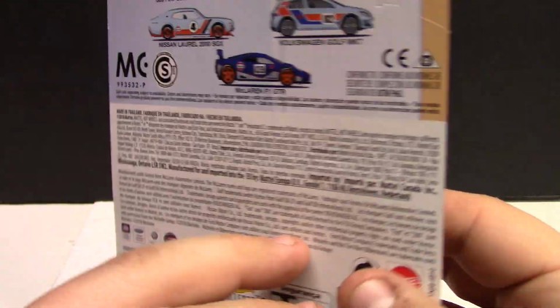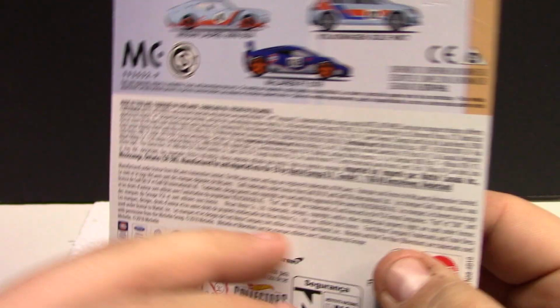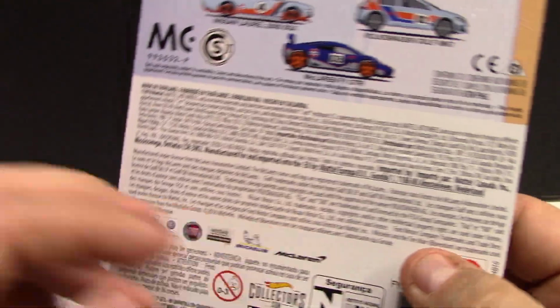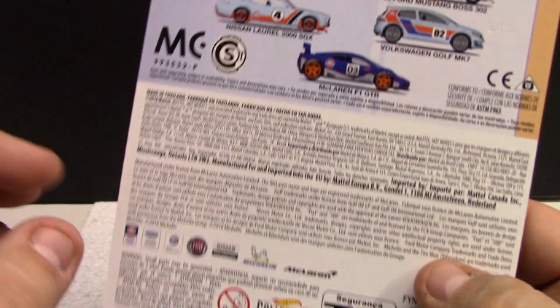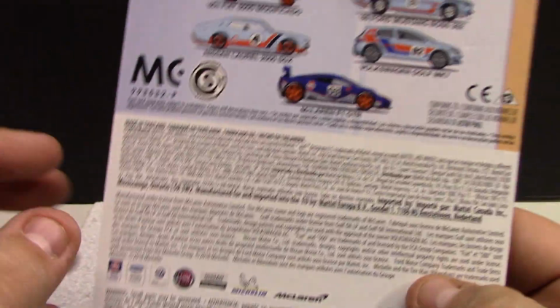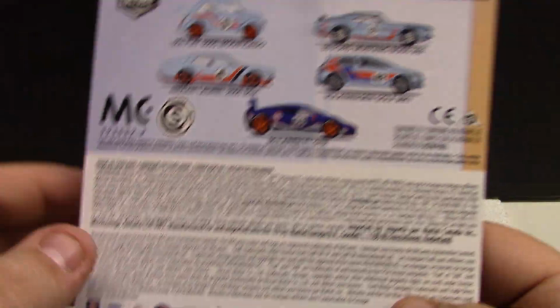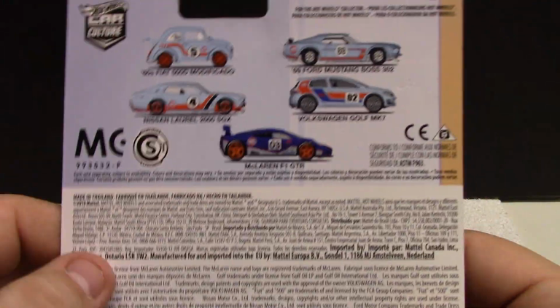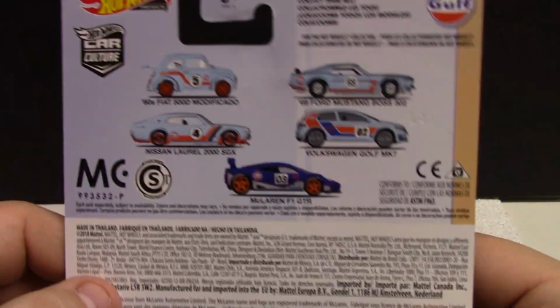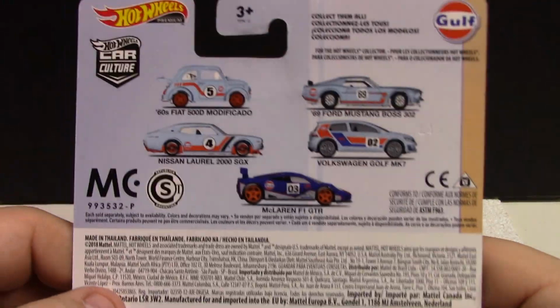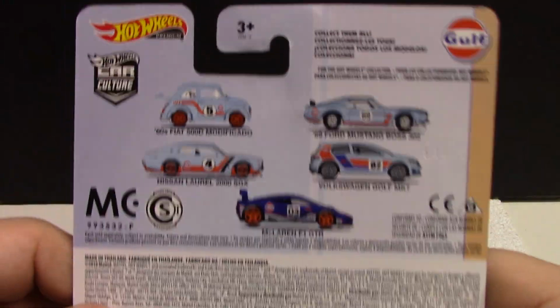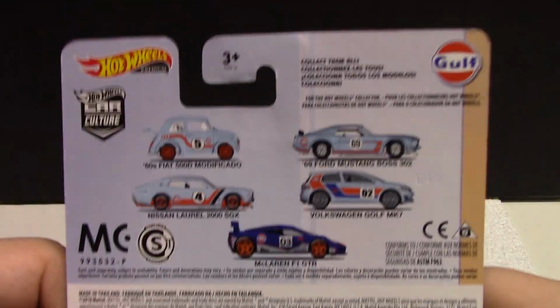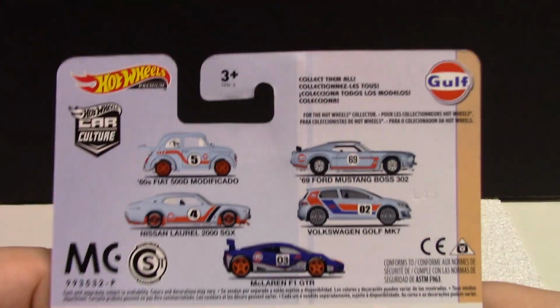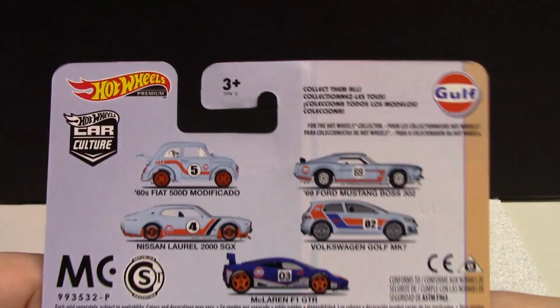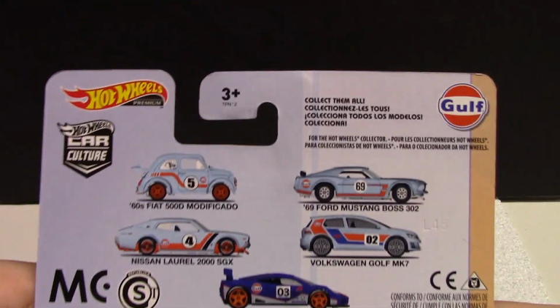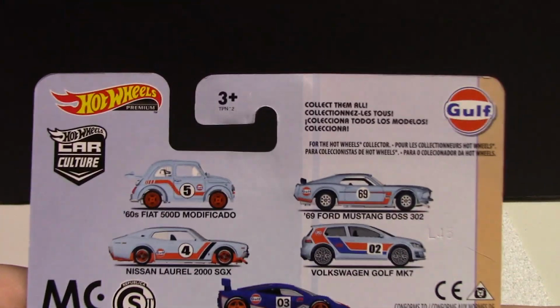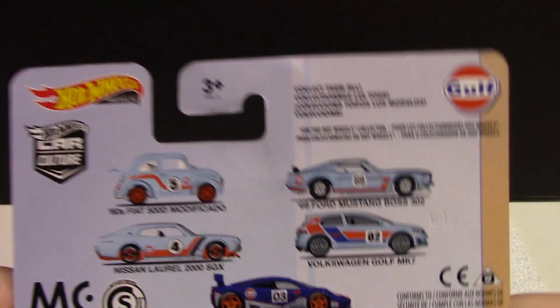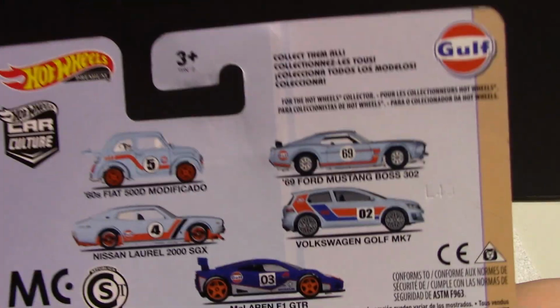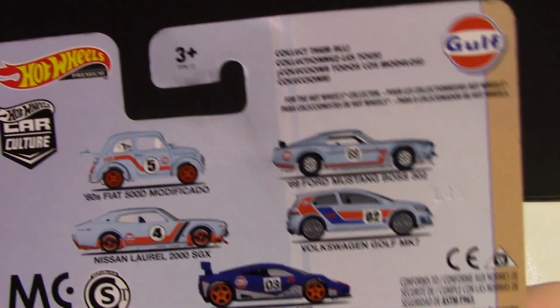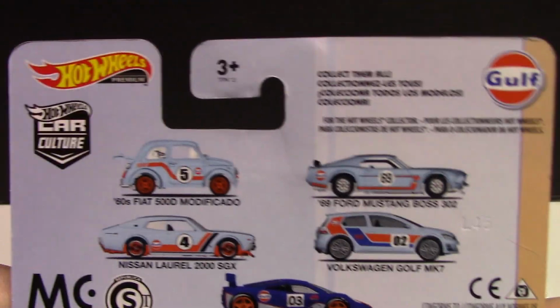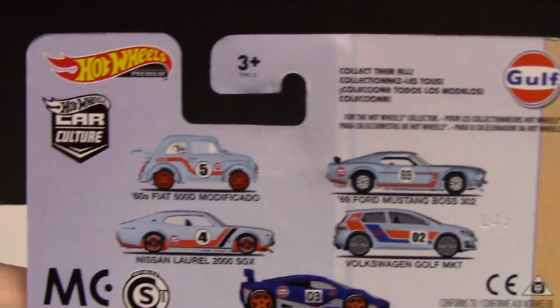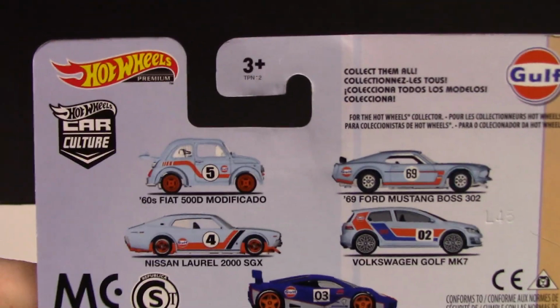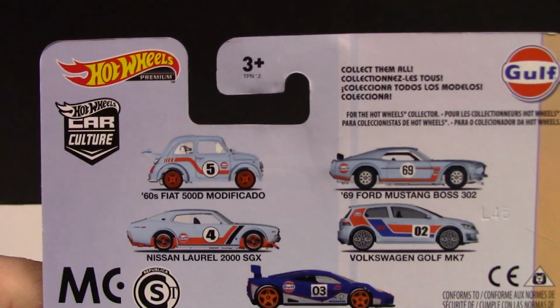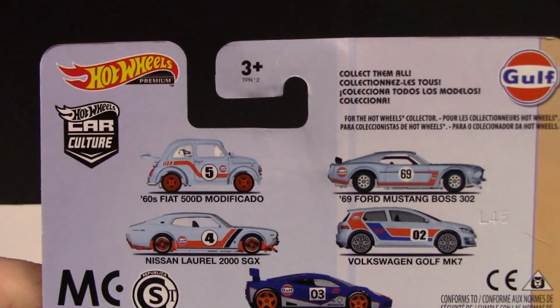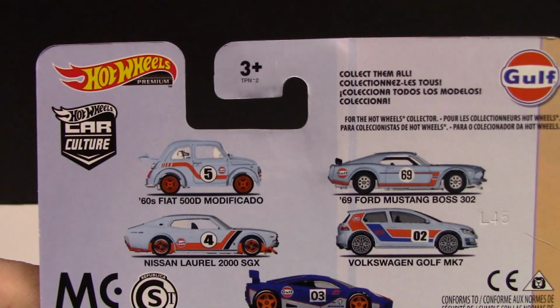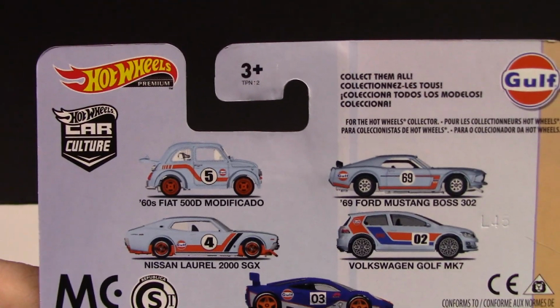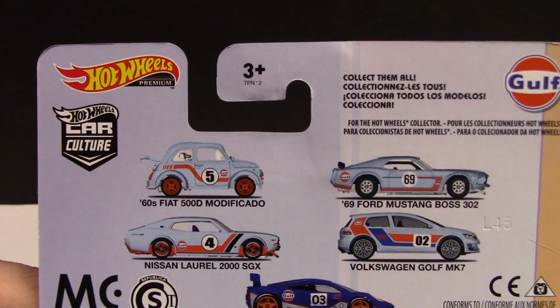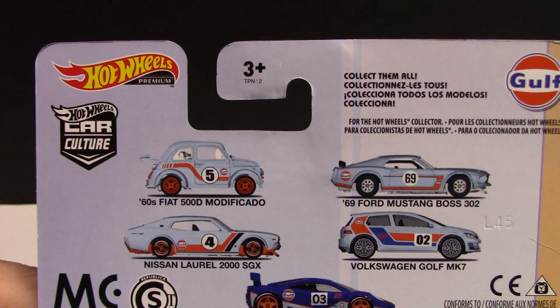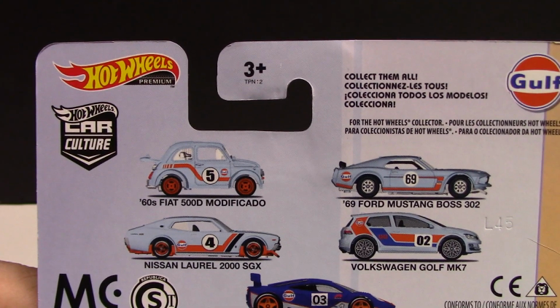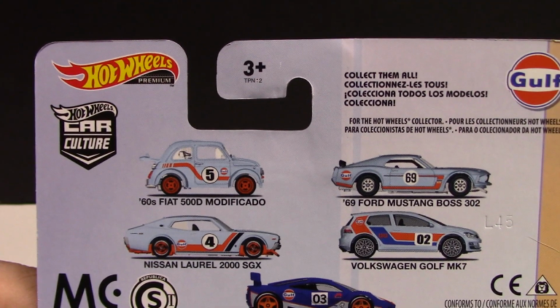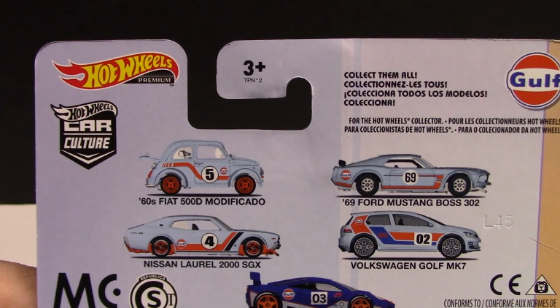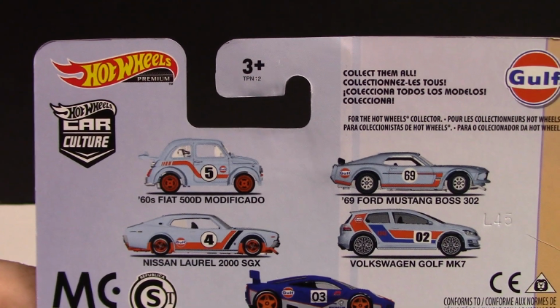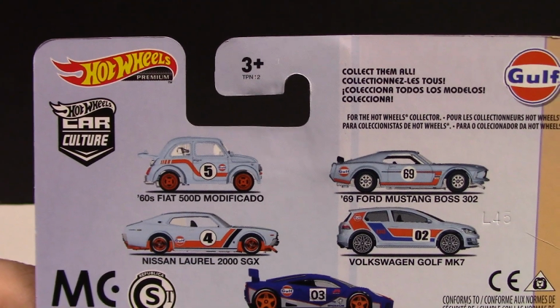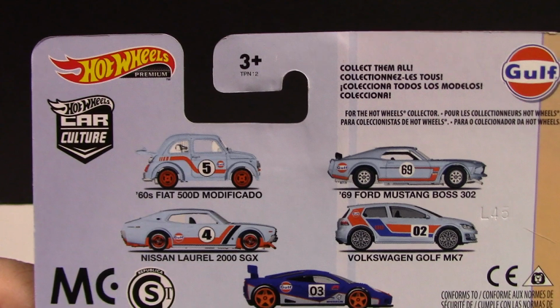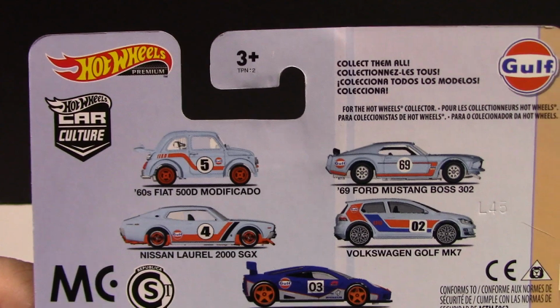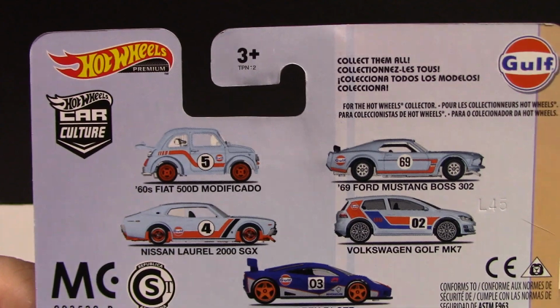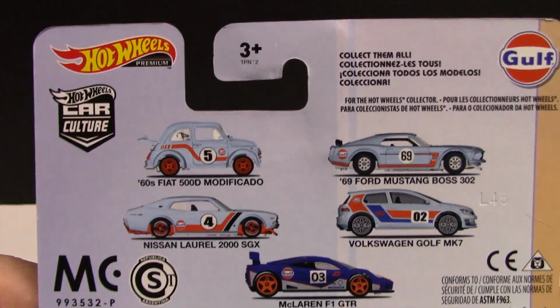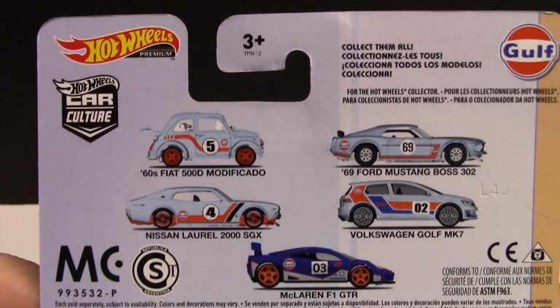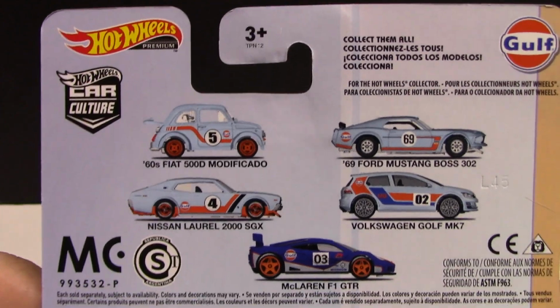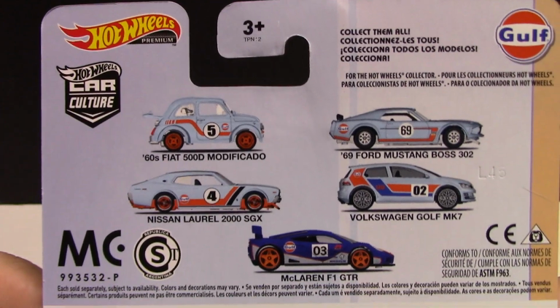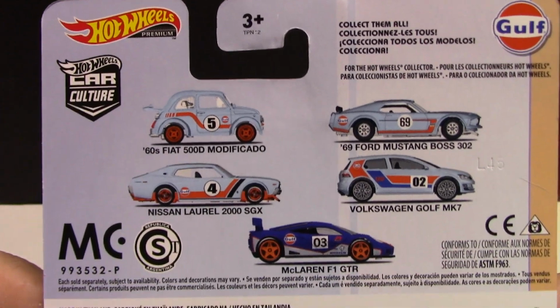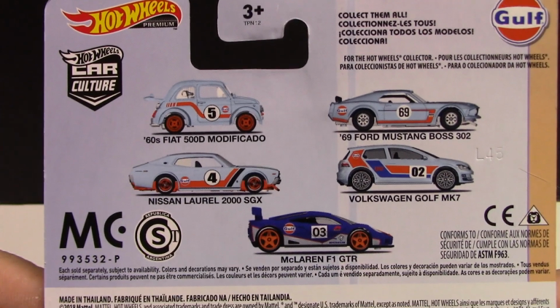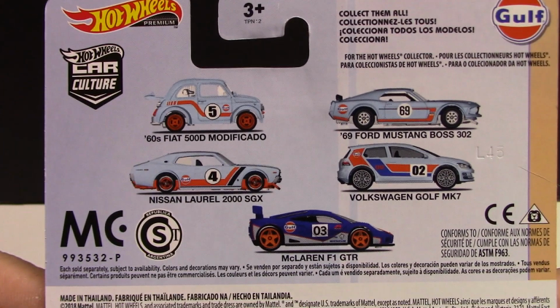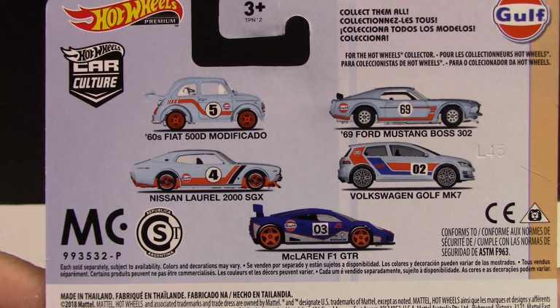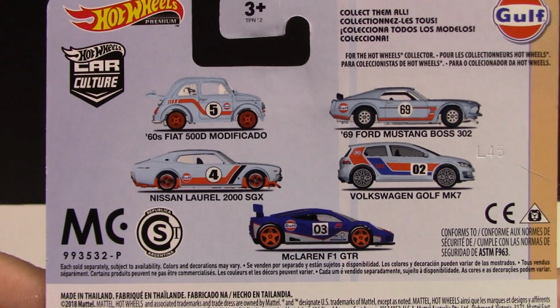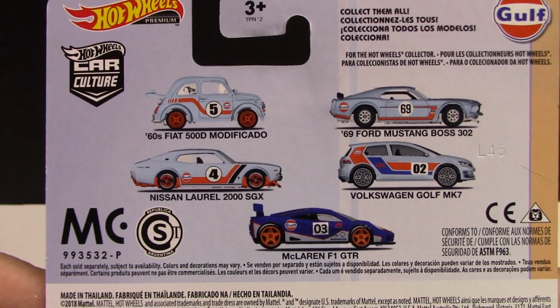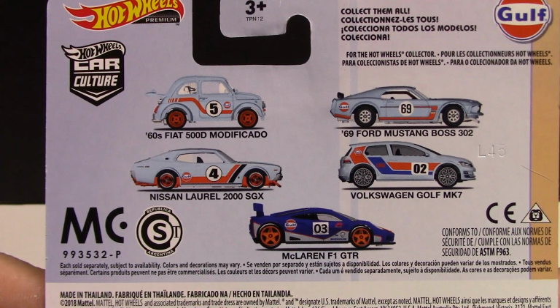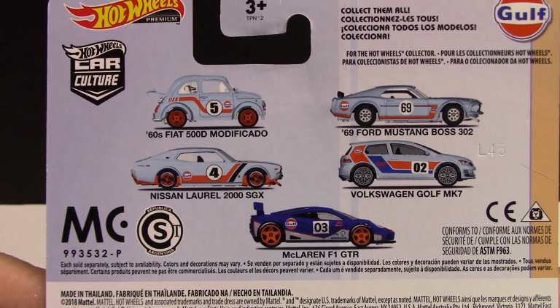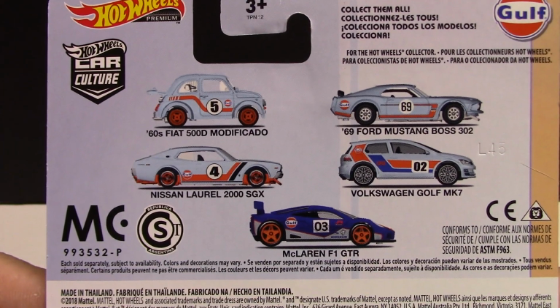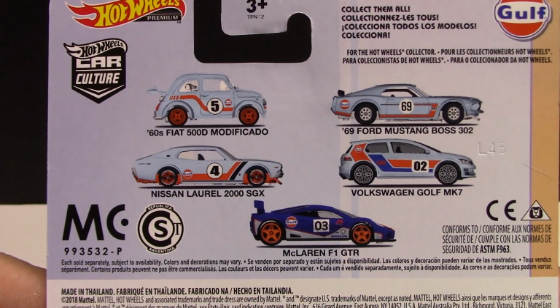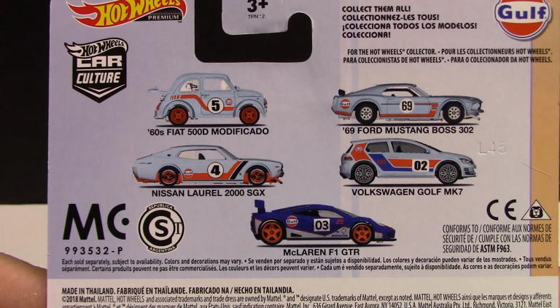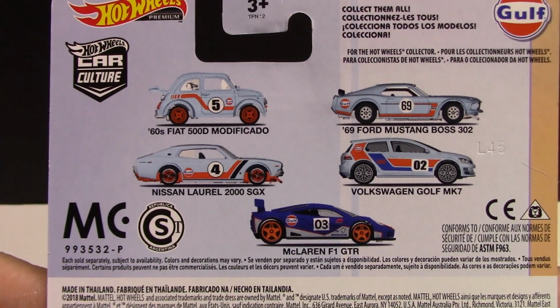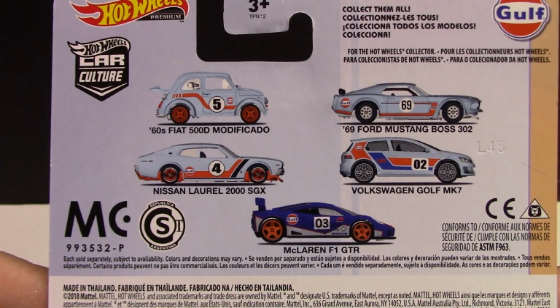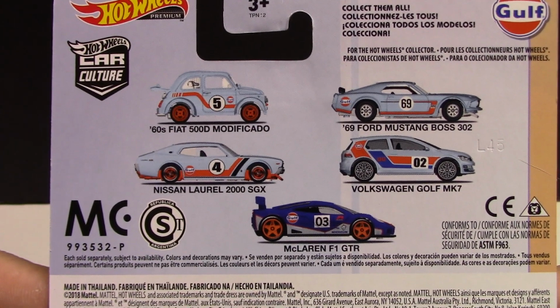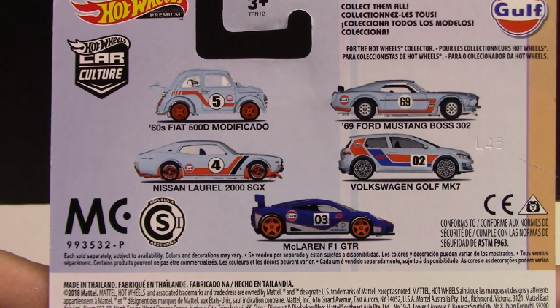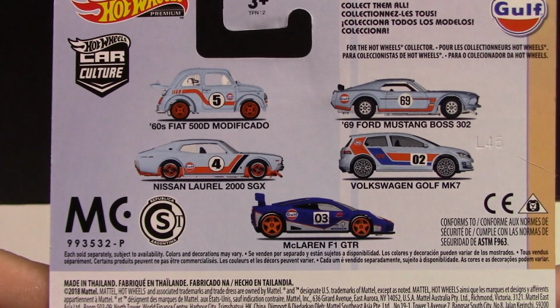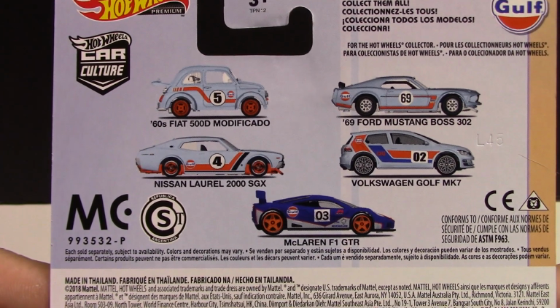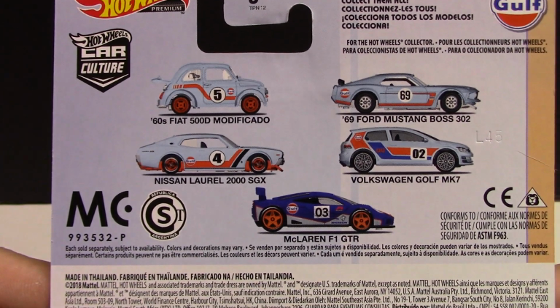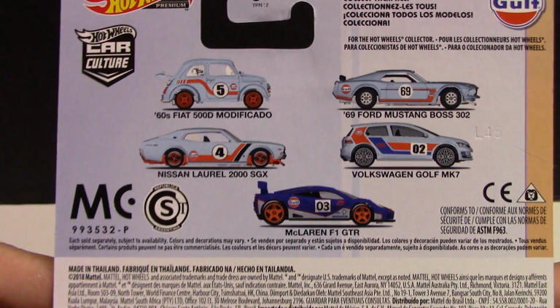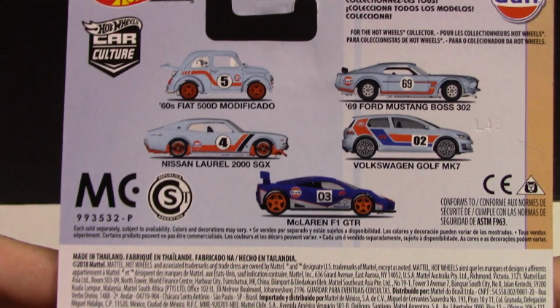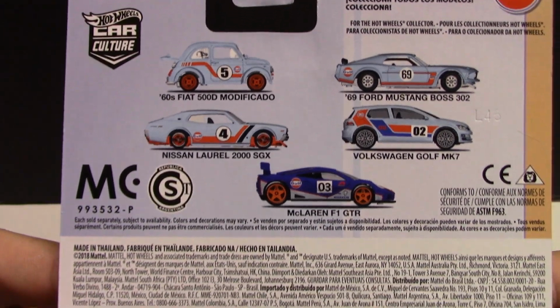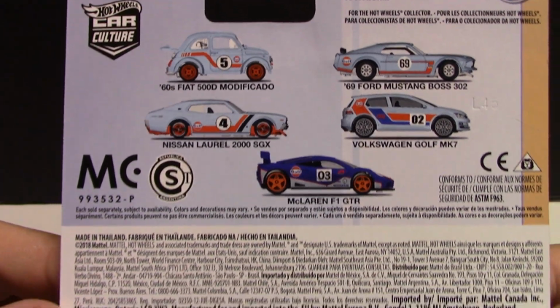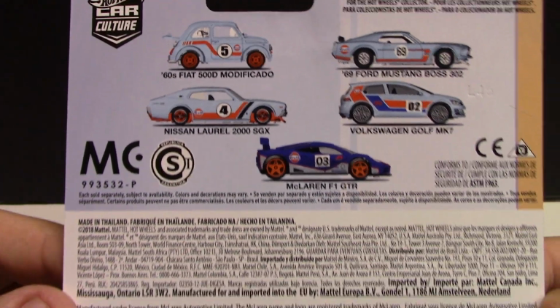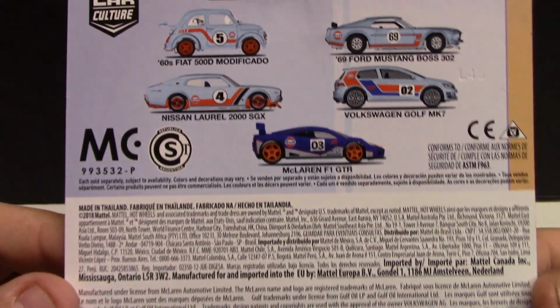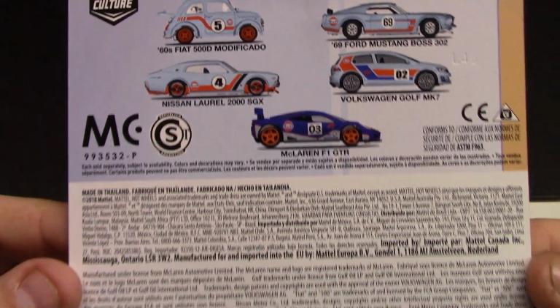We do have the full set — if anyone wants to pause and look at the back, you can. Those are all the vehicles there.